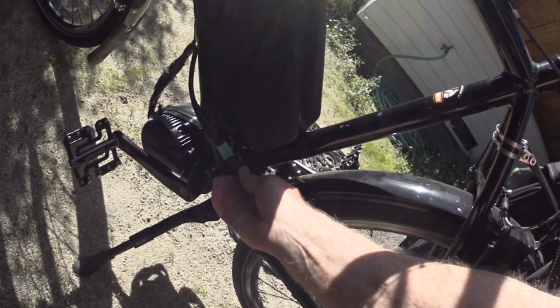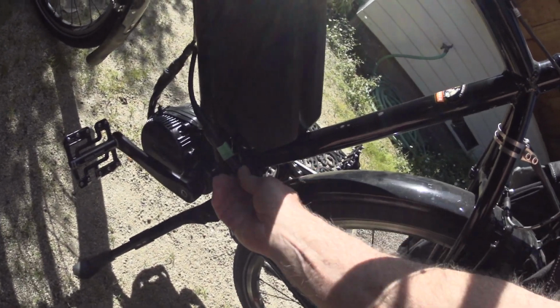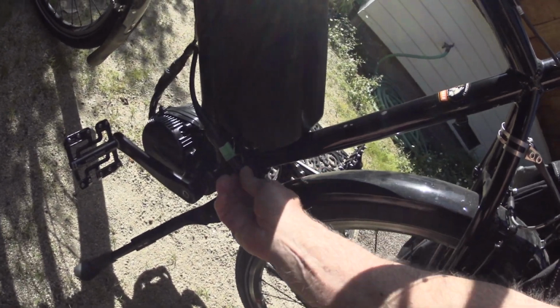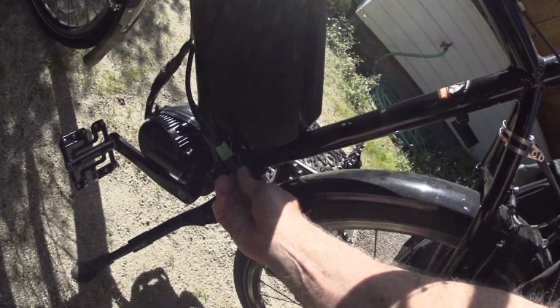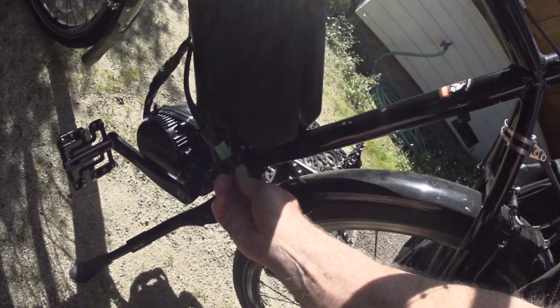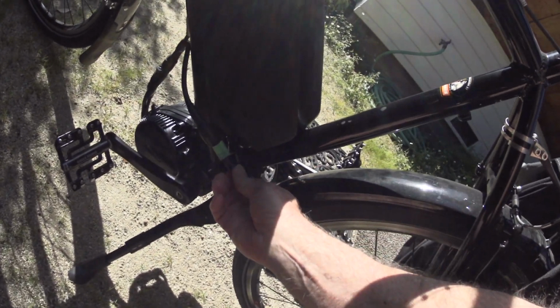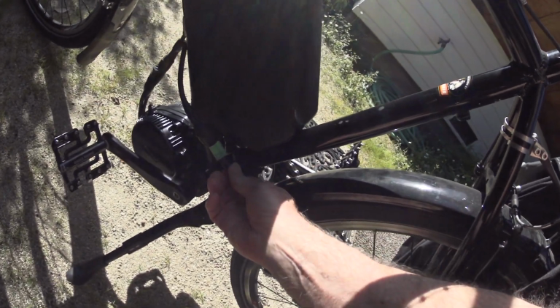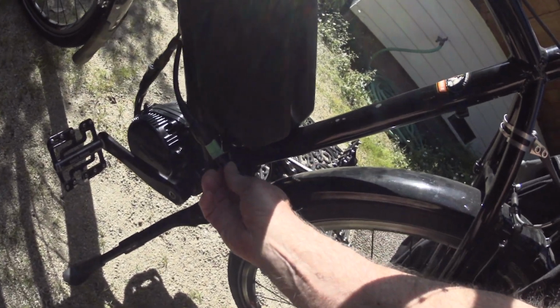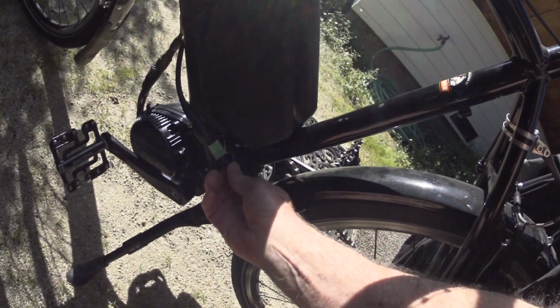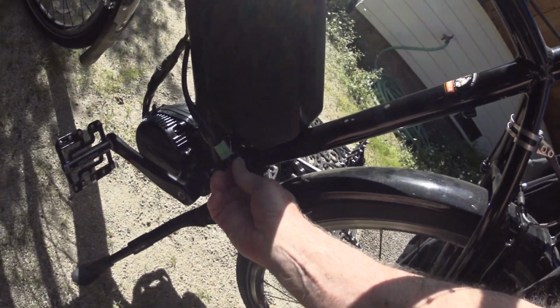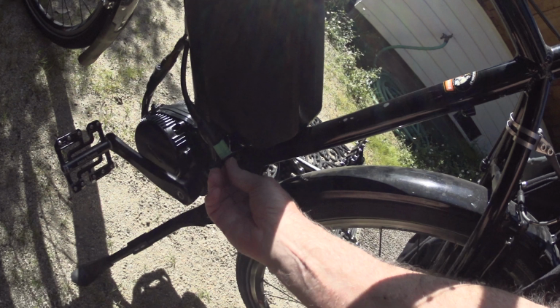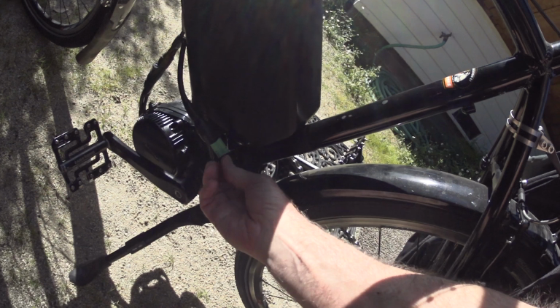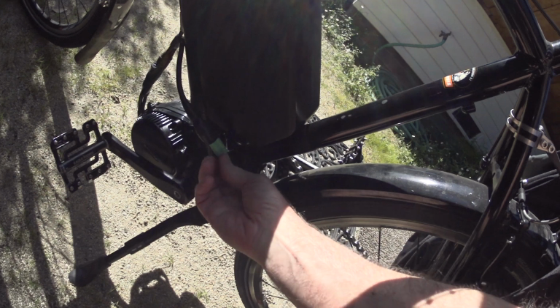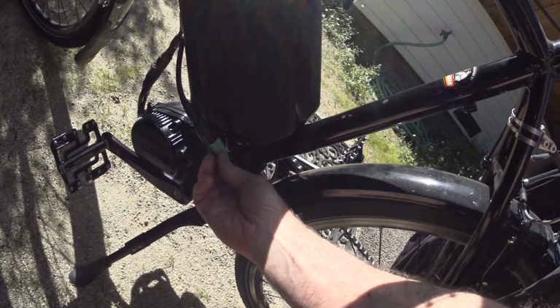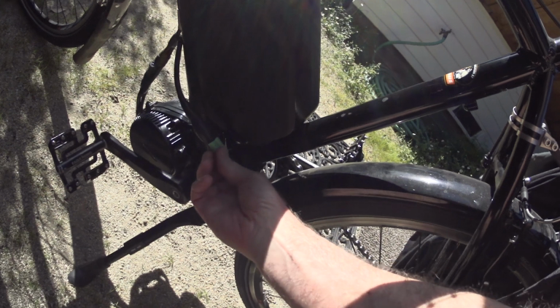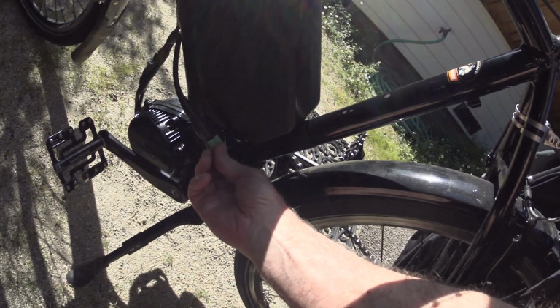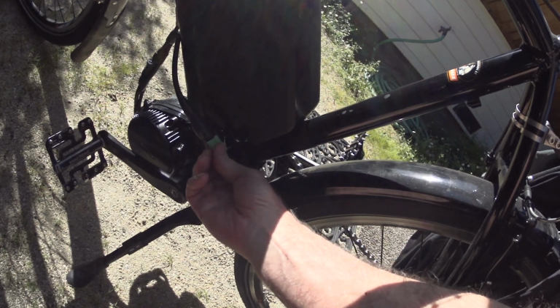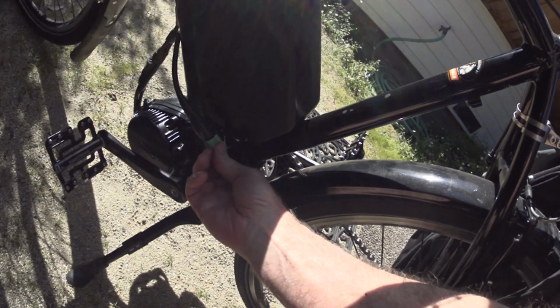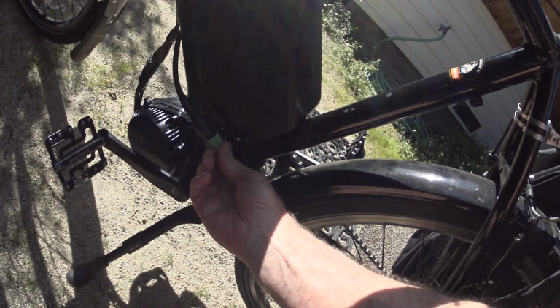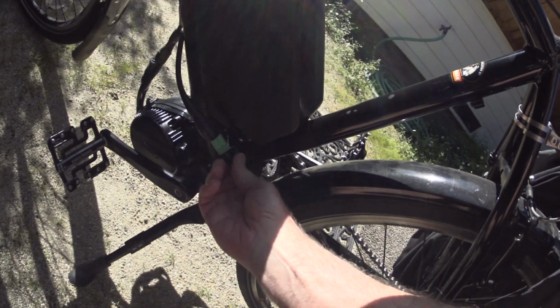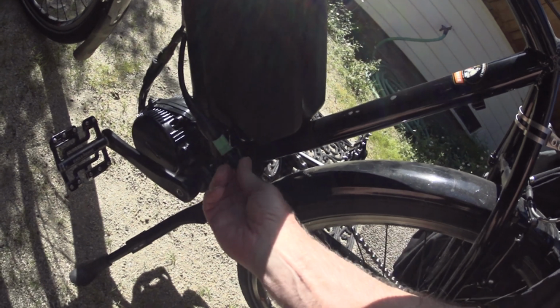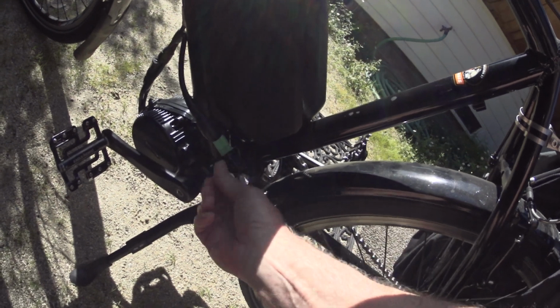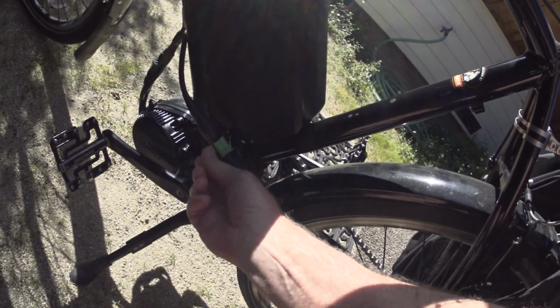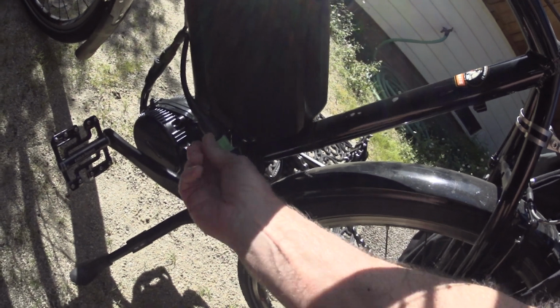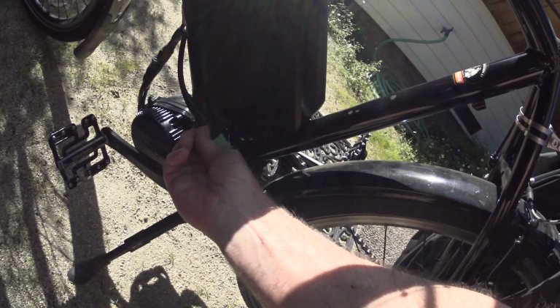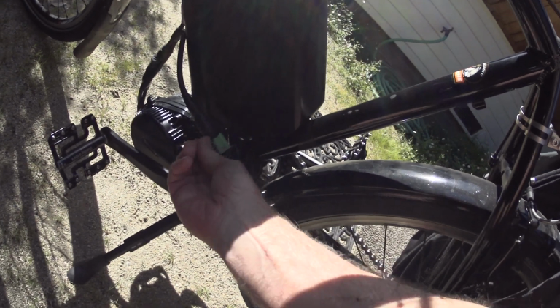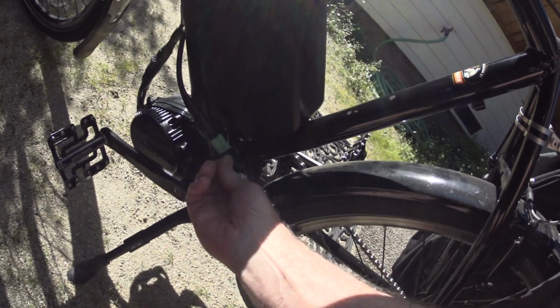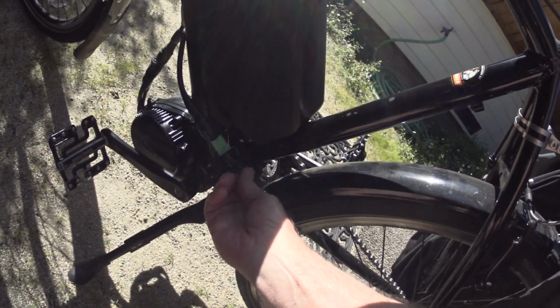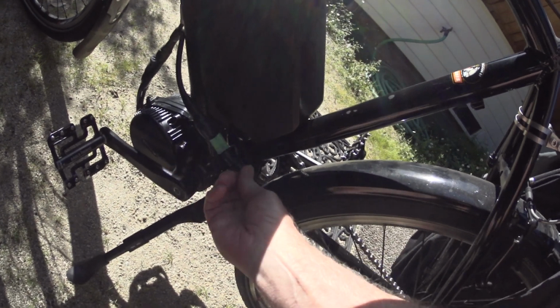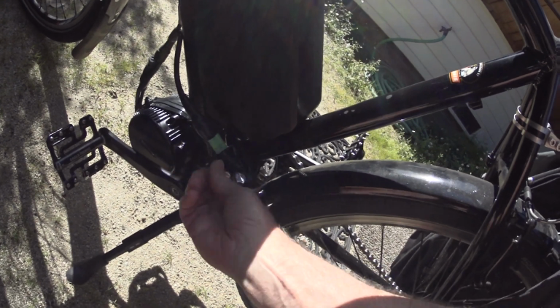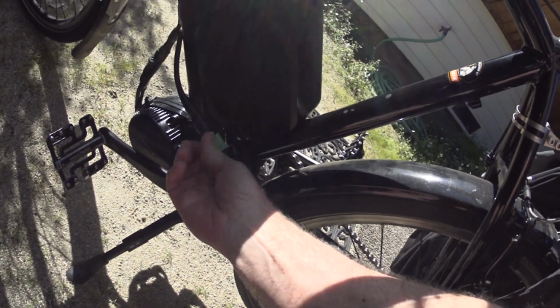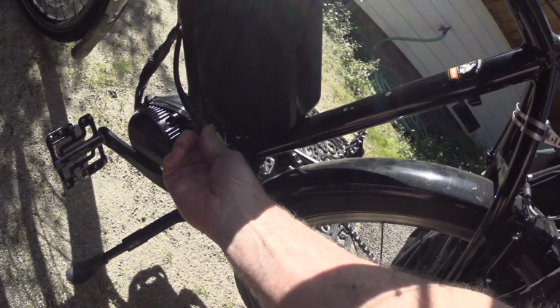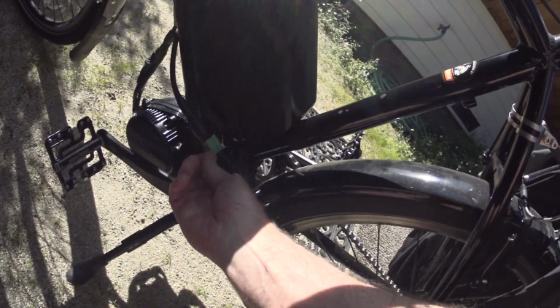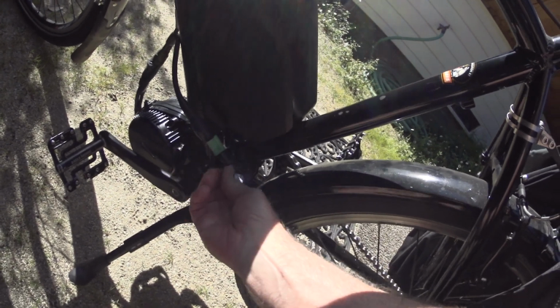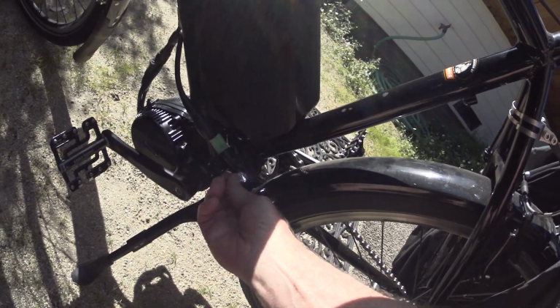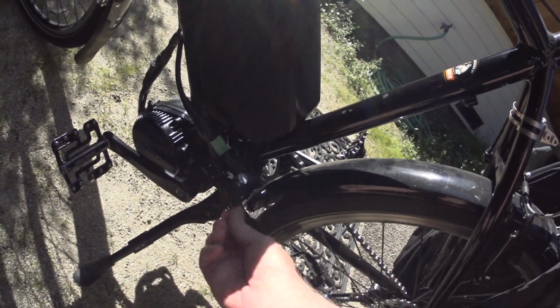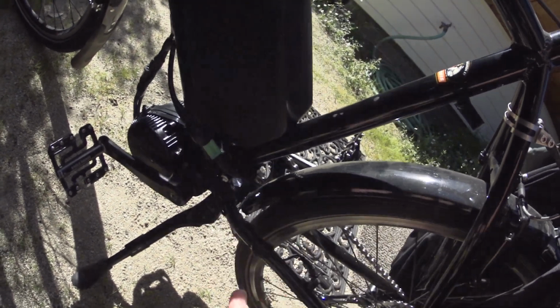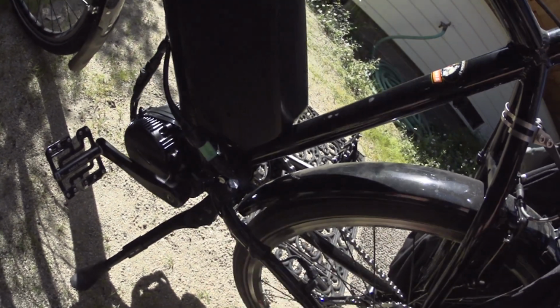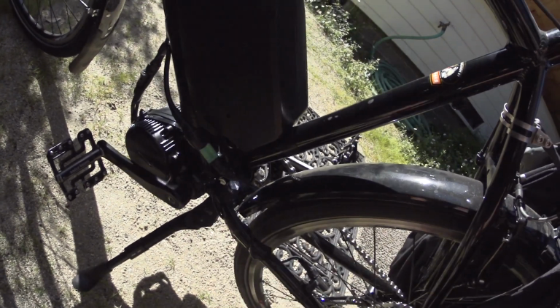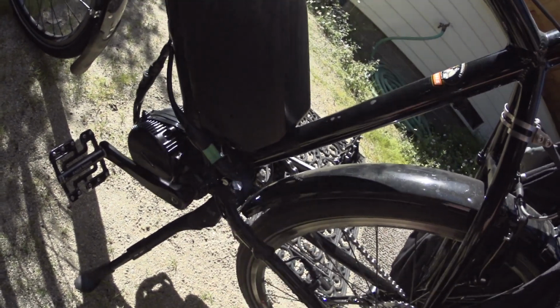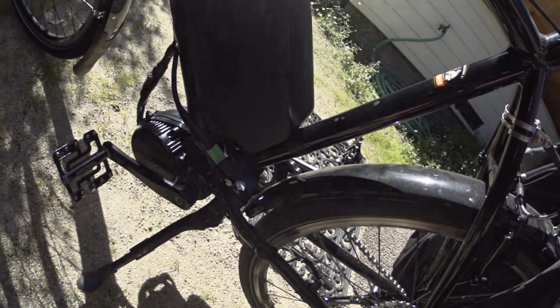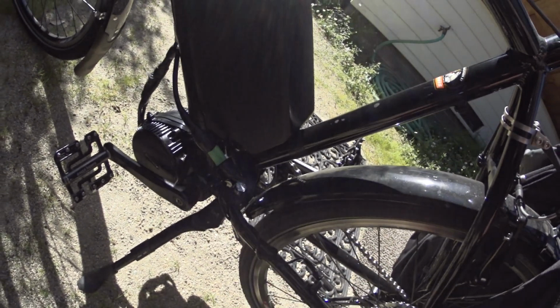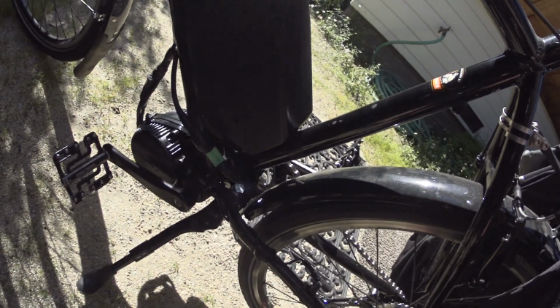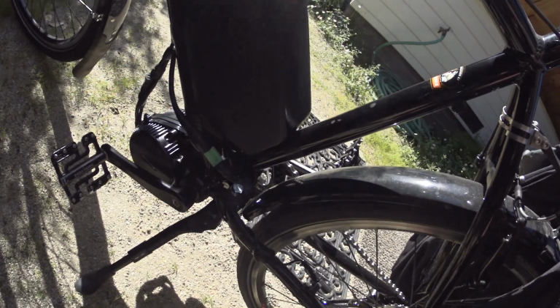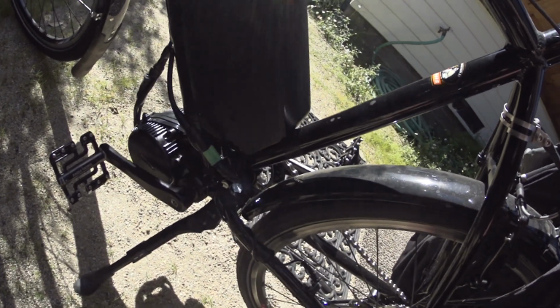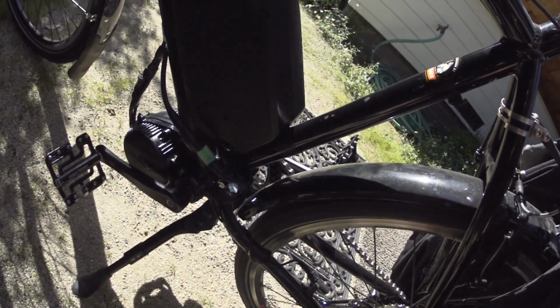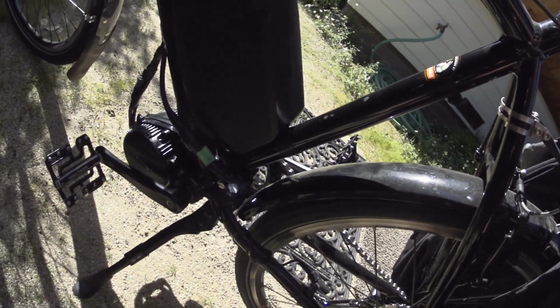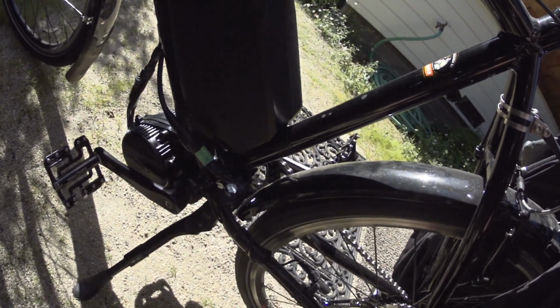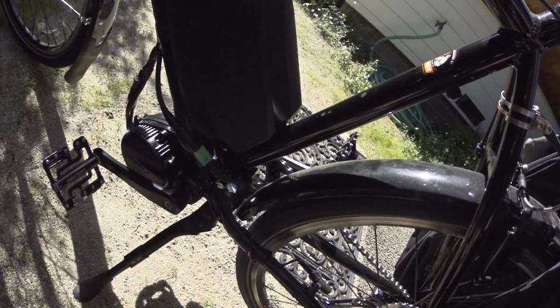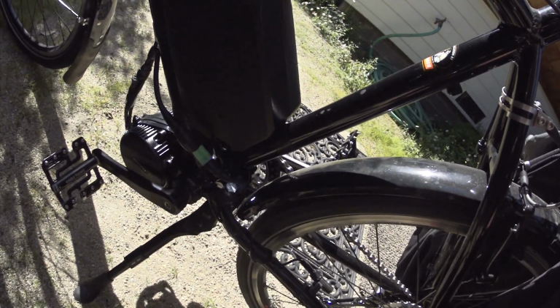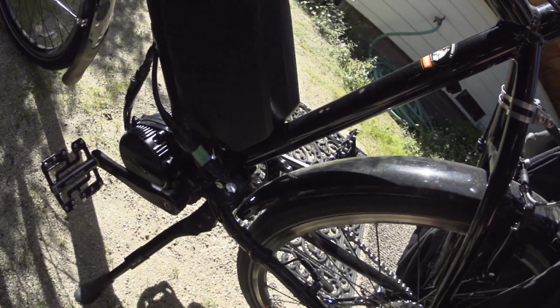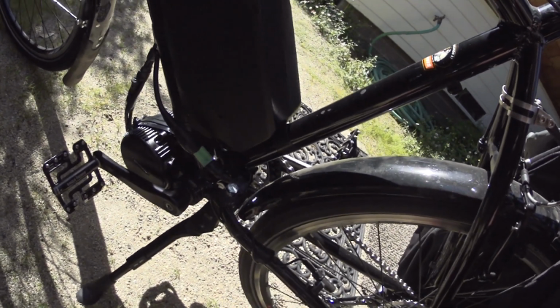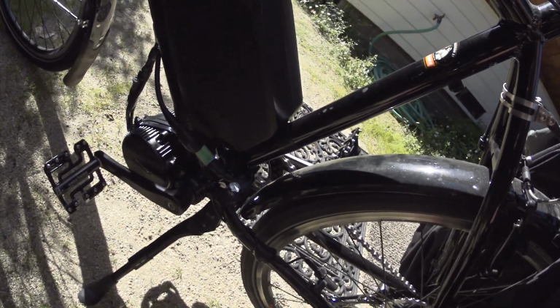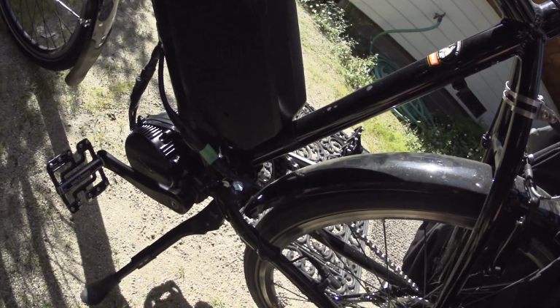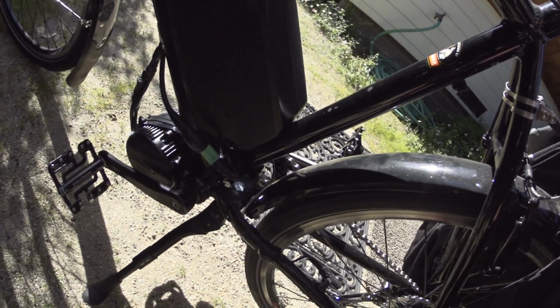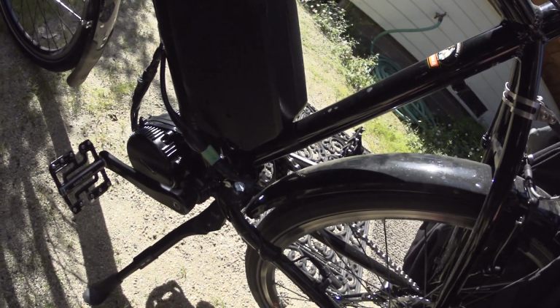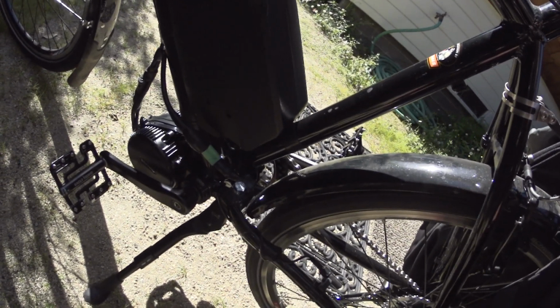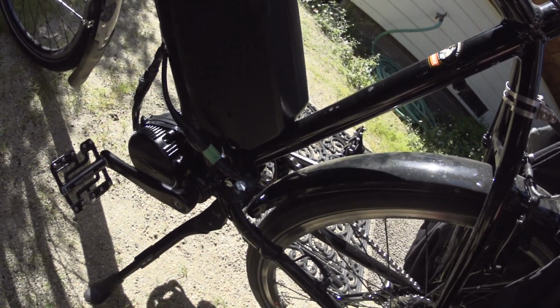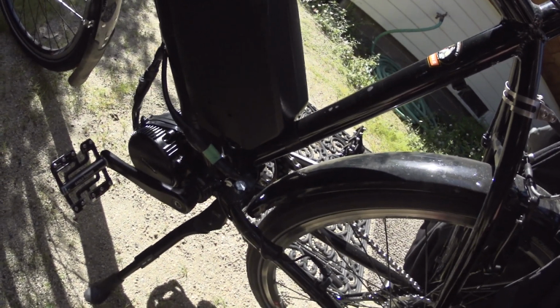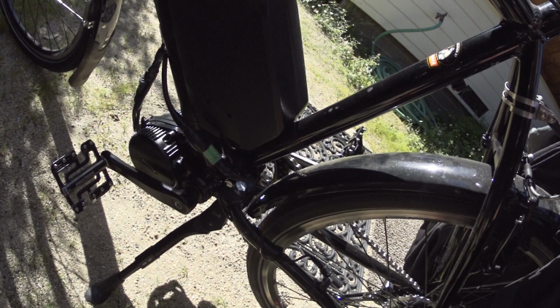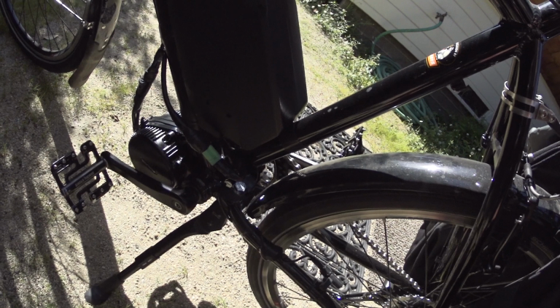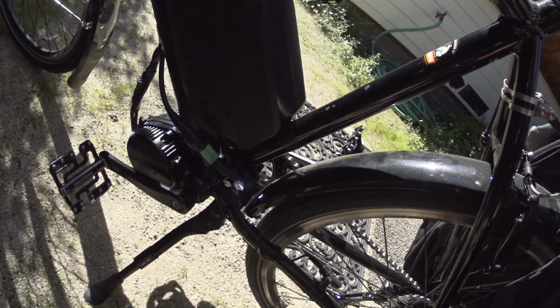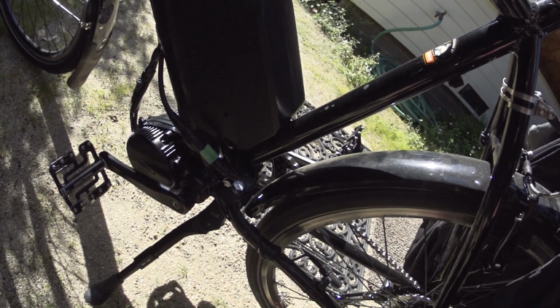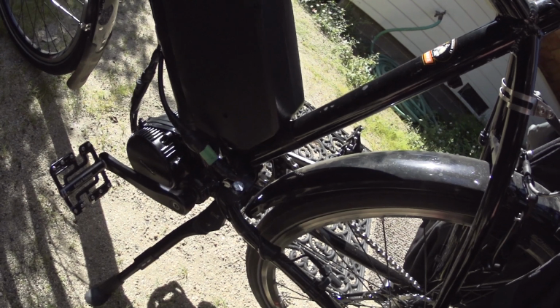It's just worth your while to add these connectors so you can swap batteries around.